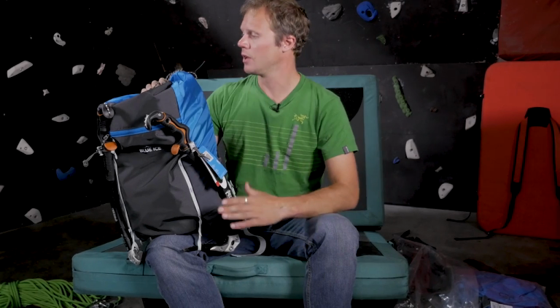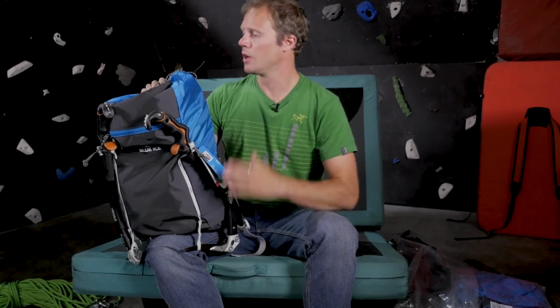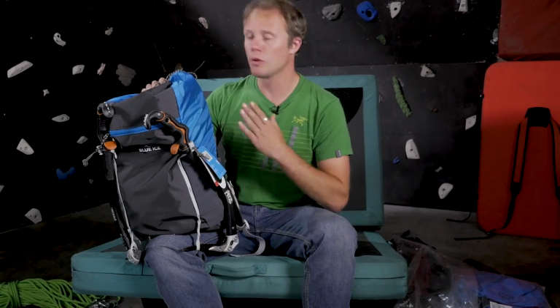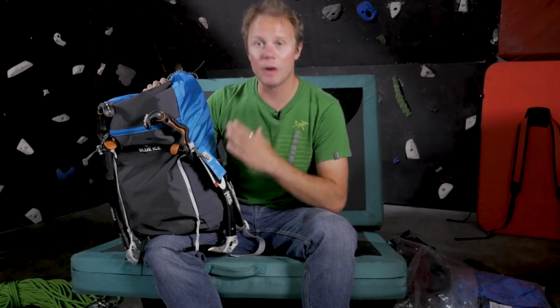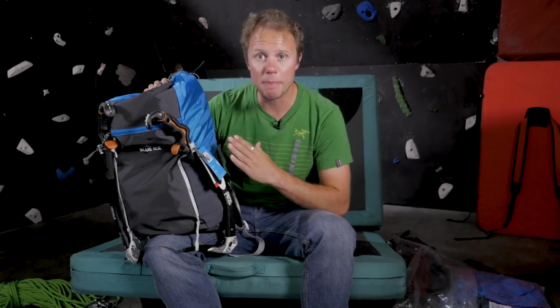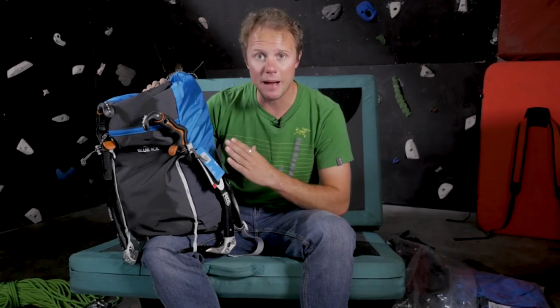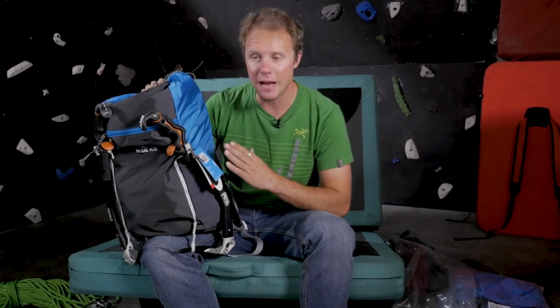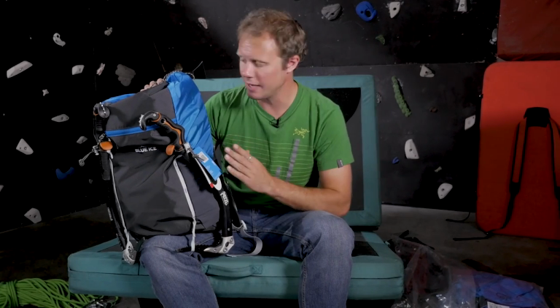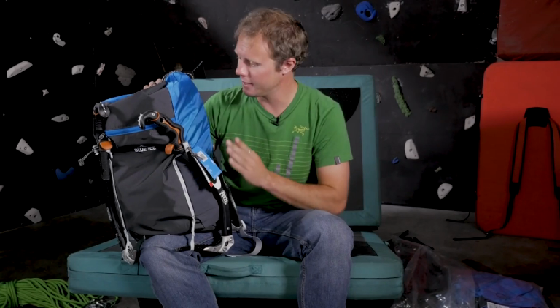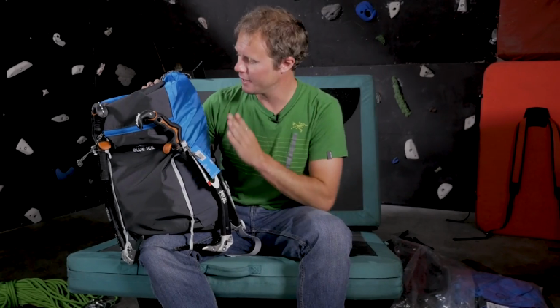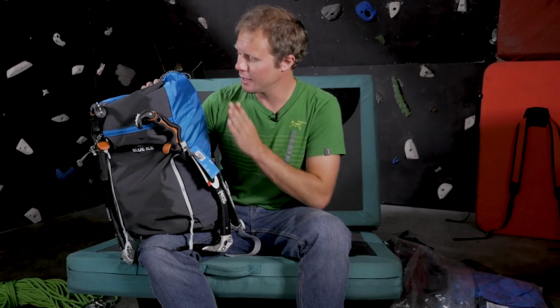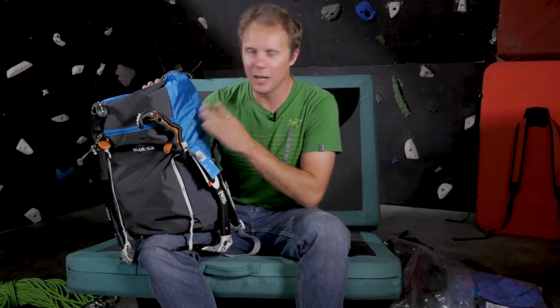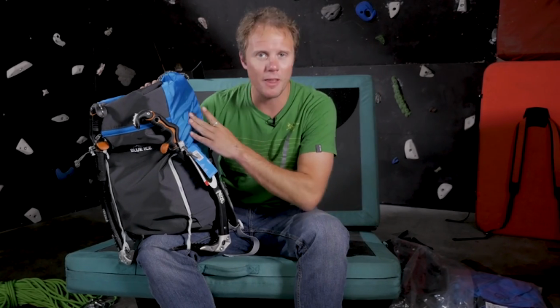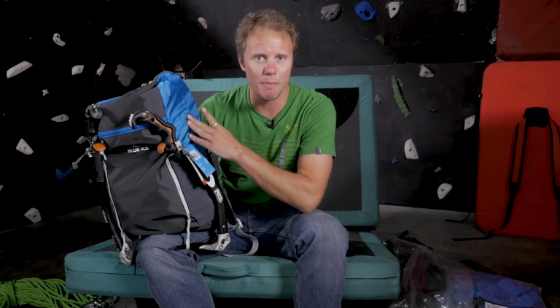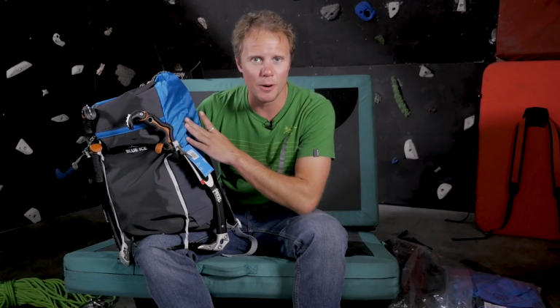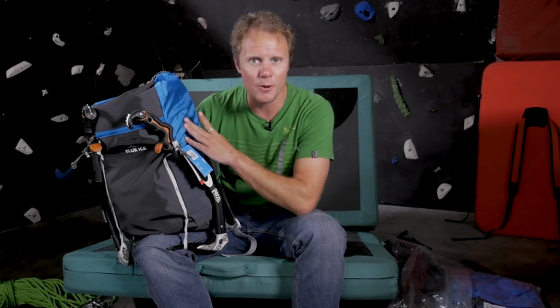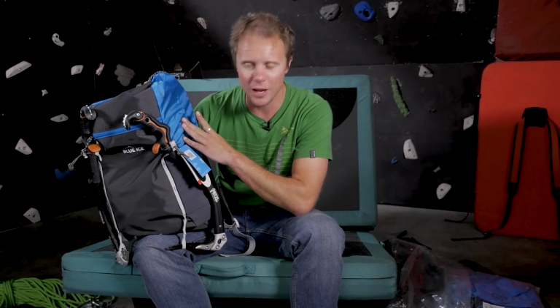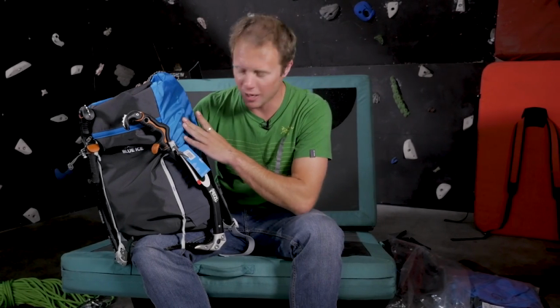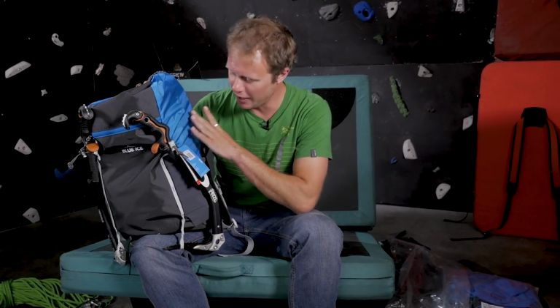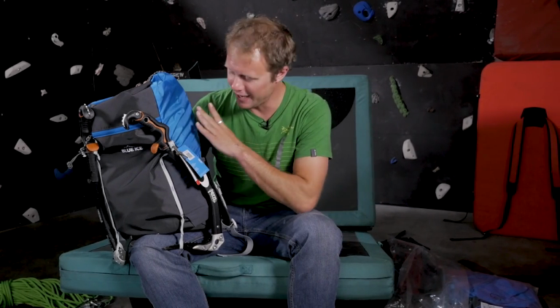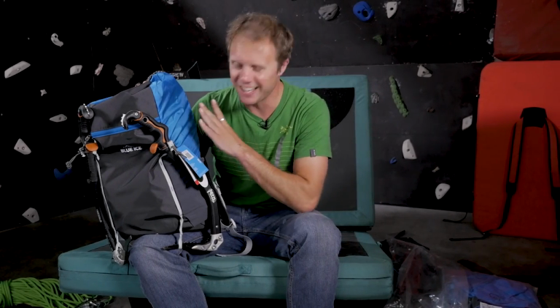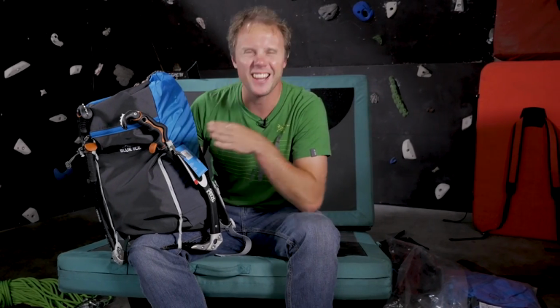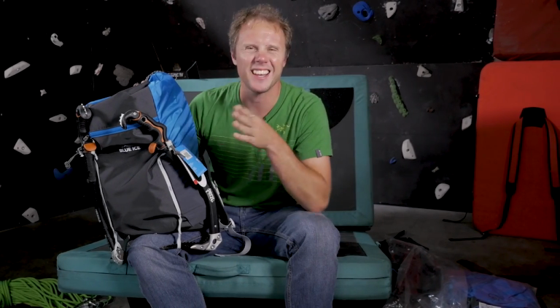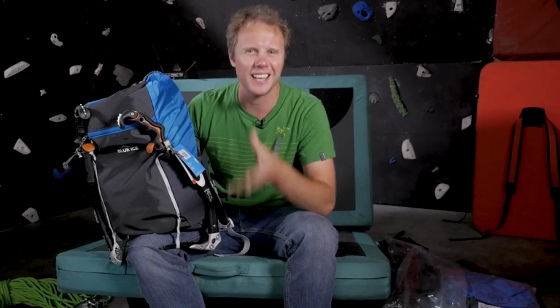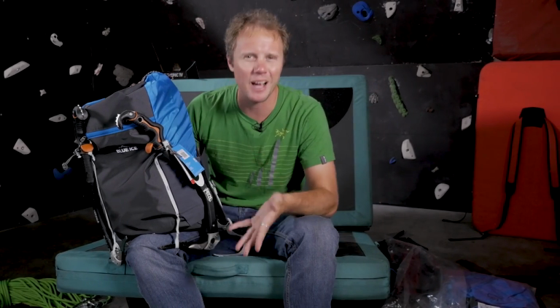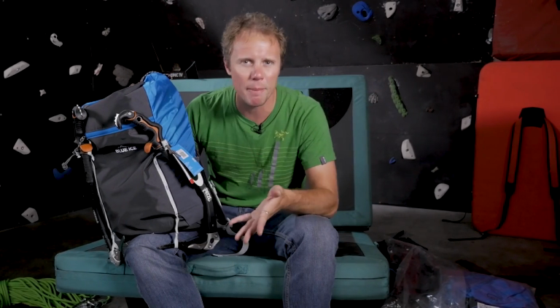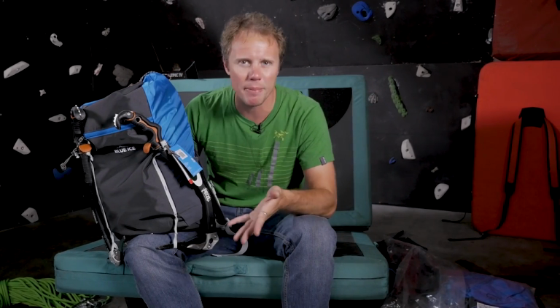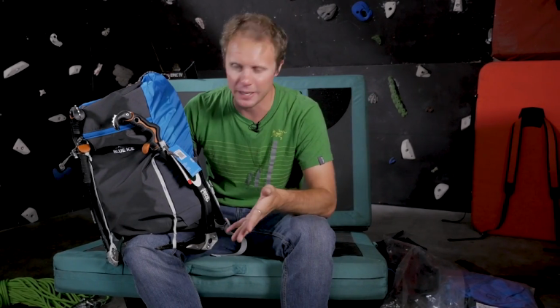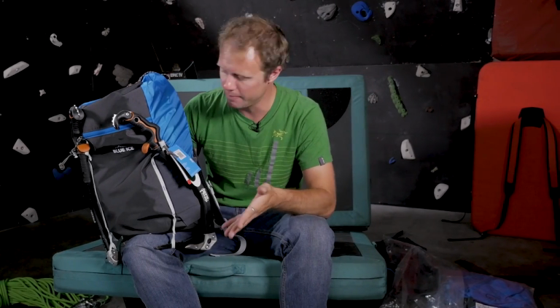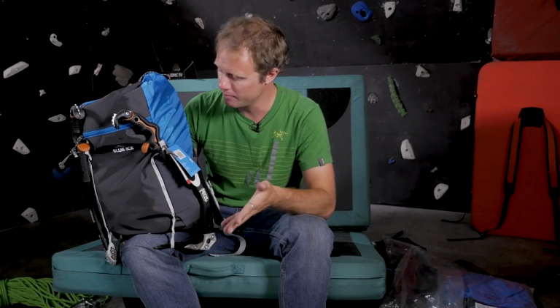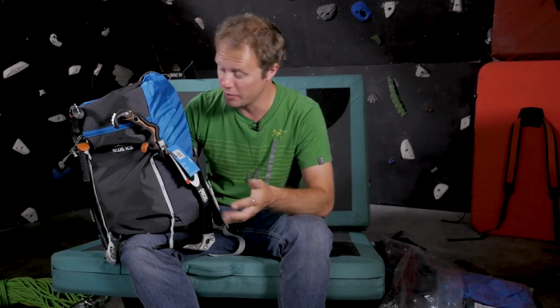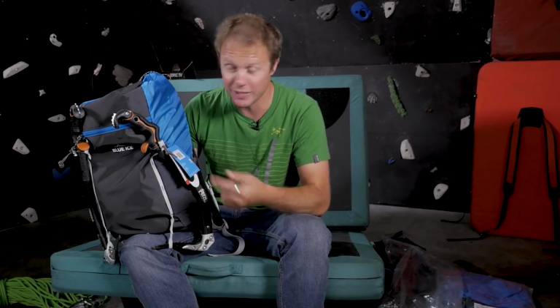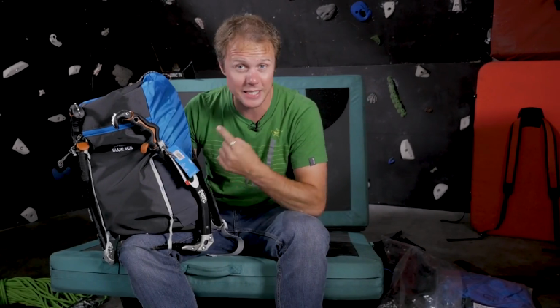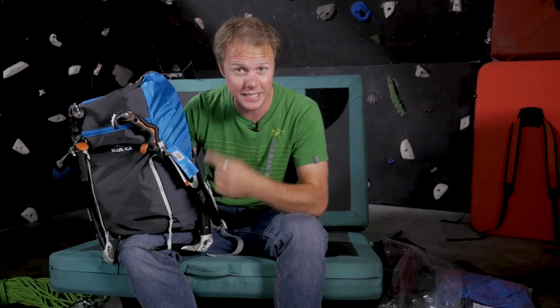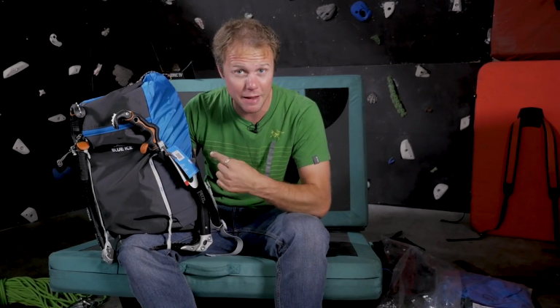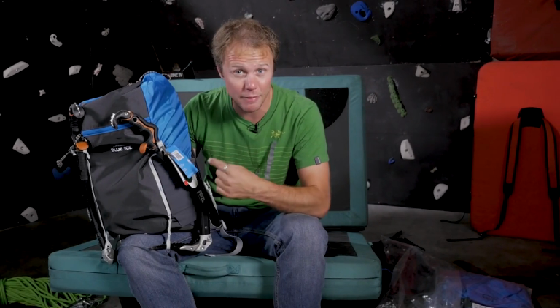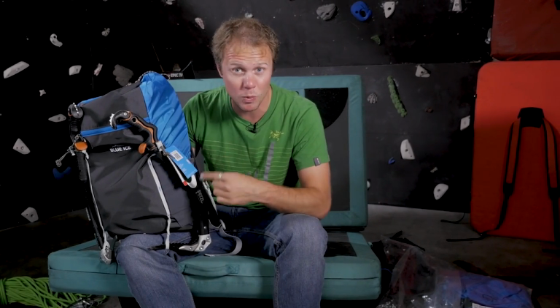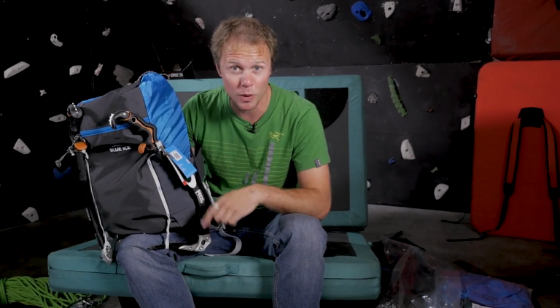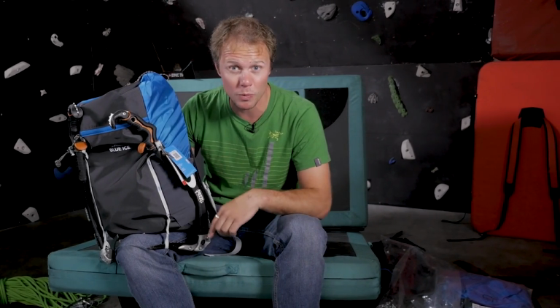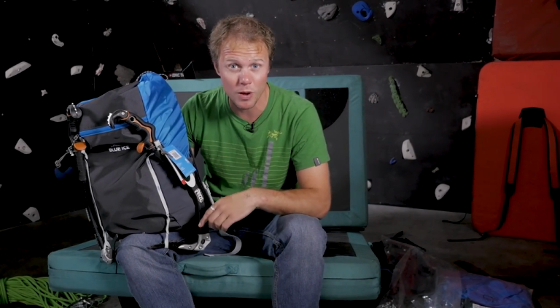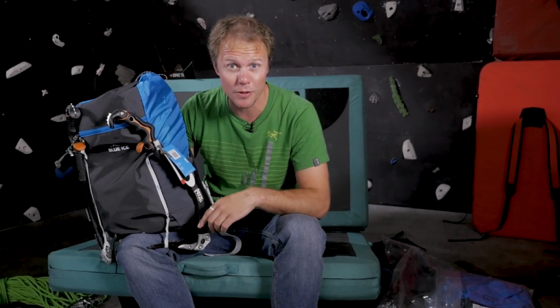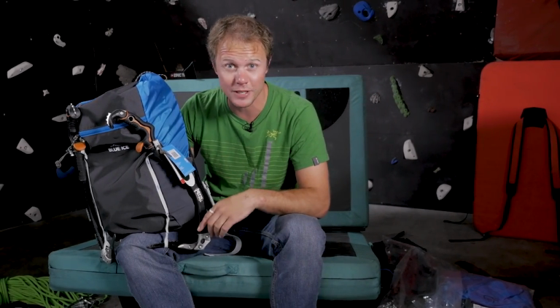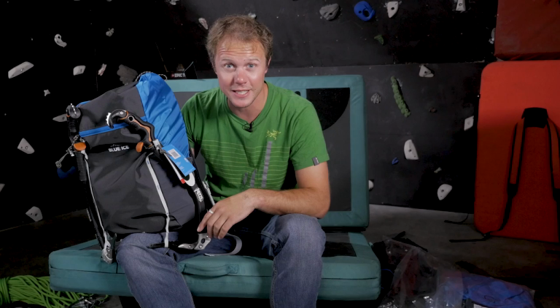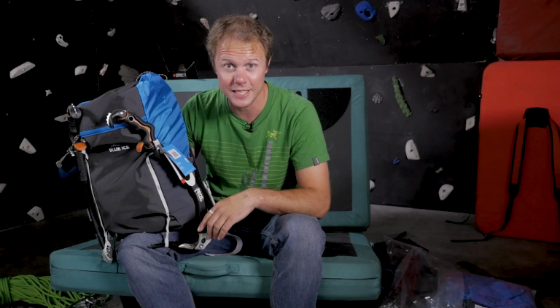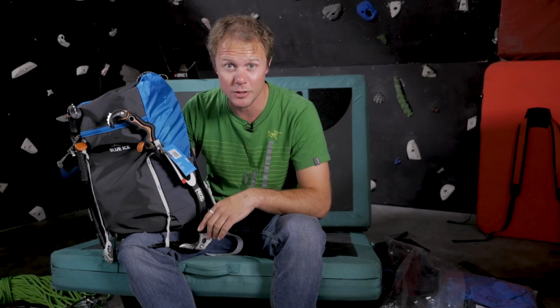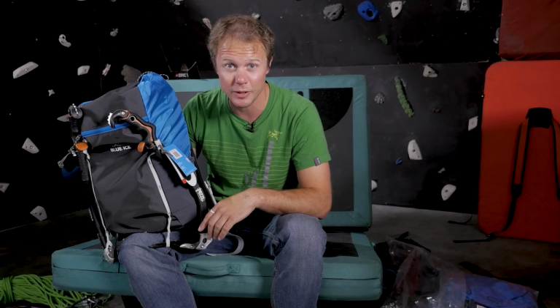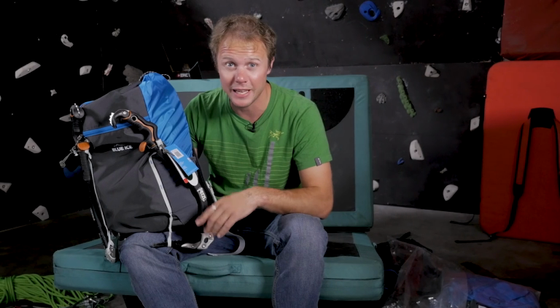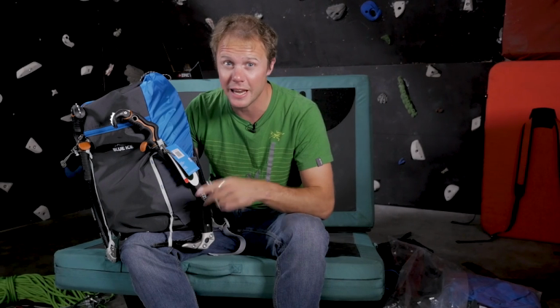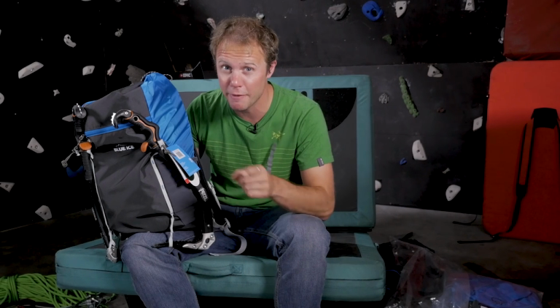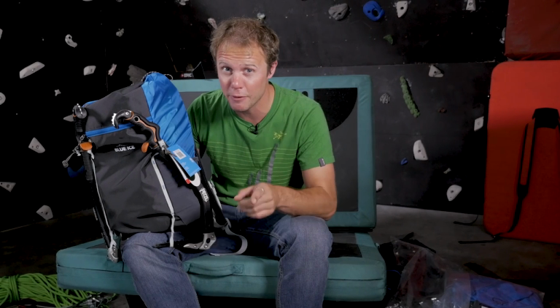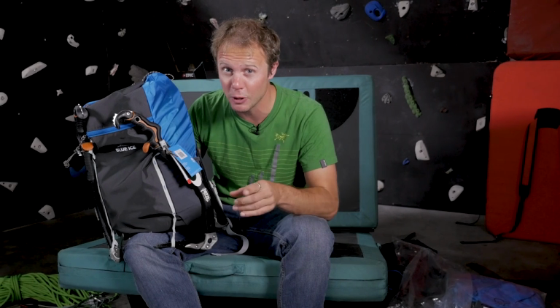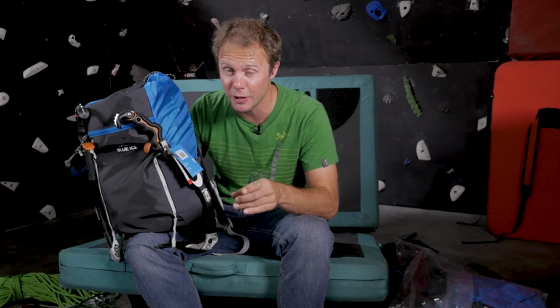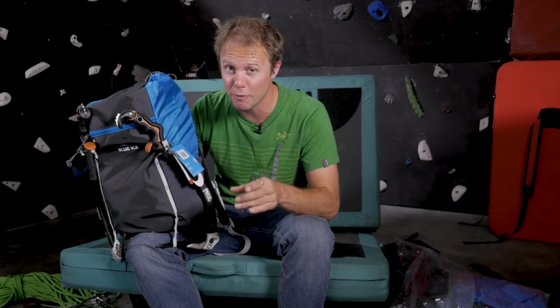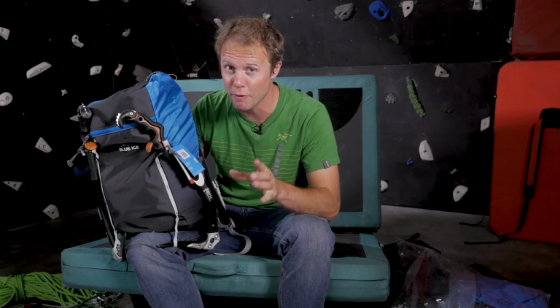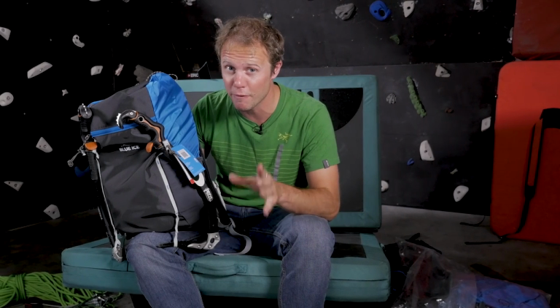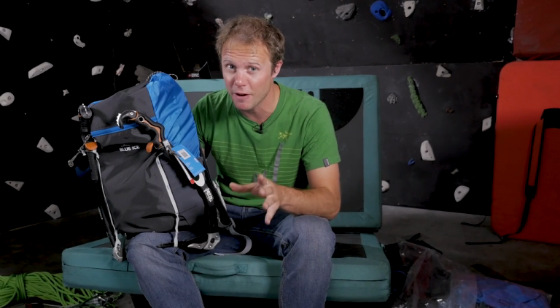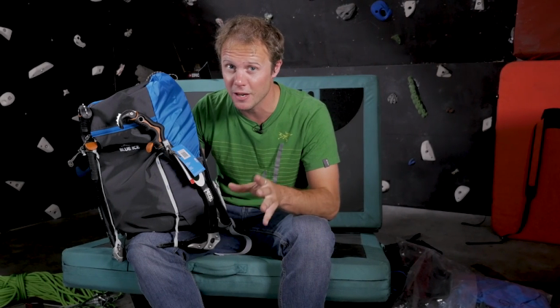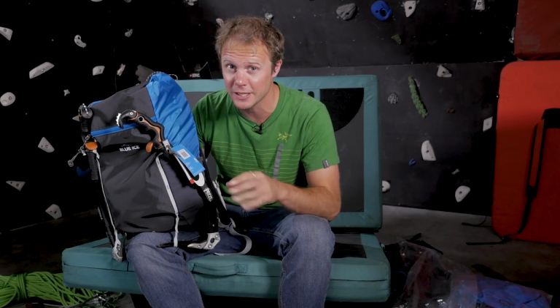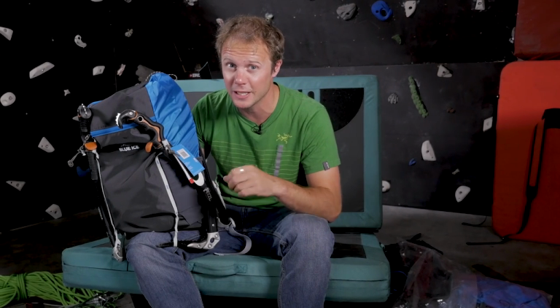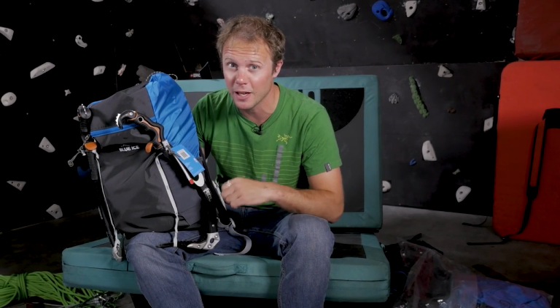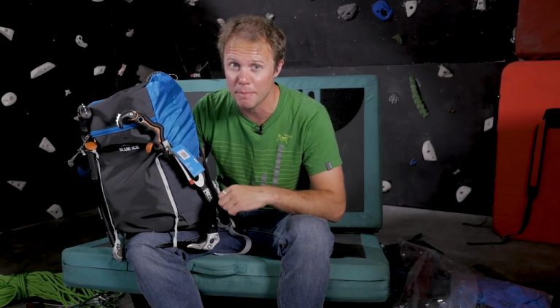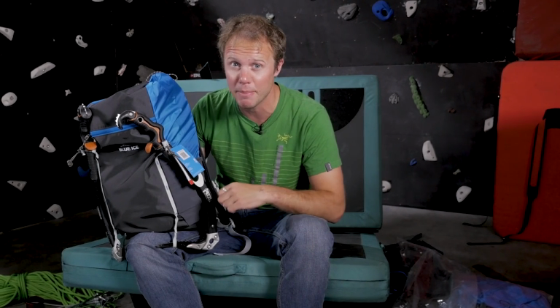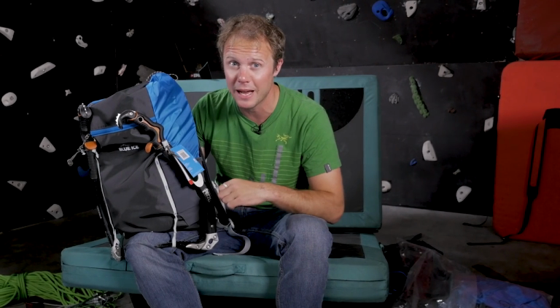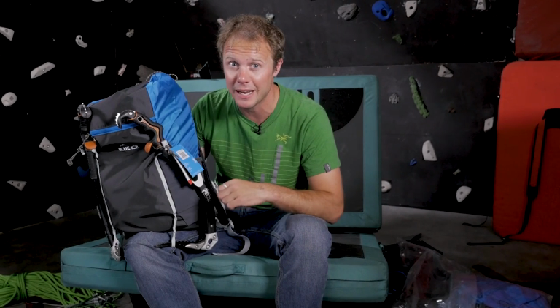Great bag. I like the blue colour and I like the company, so this is definitely one worth considering if you're looking for a fast and light bag.